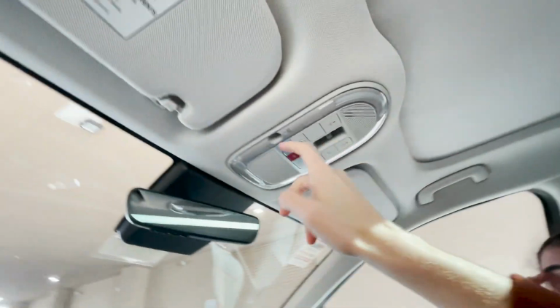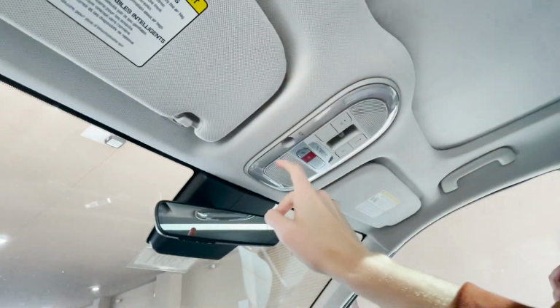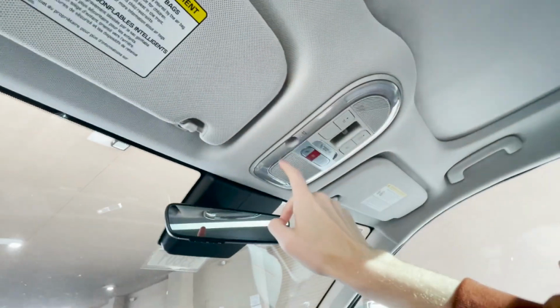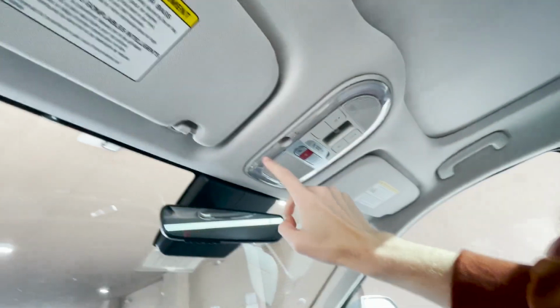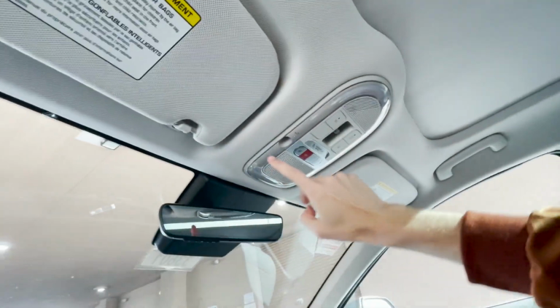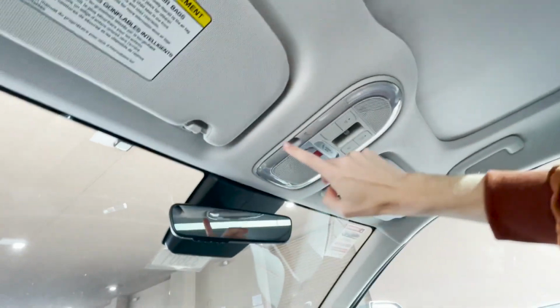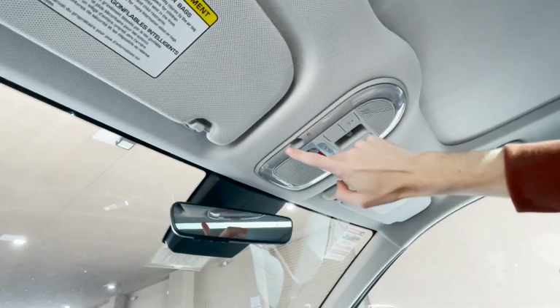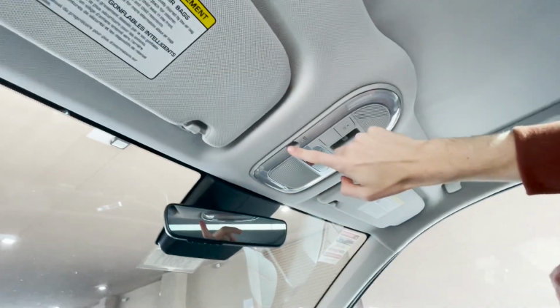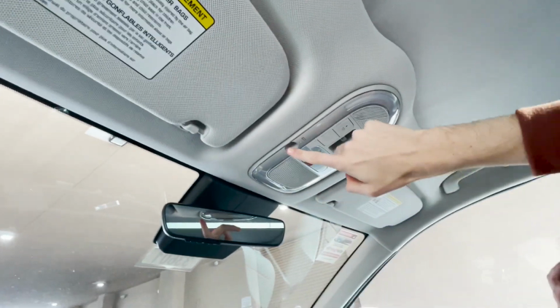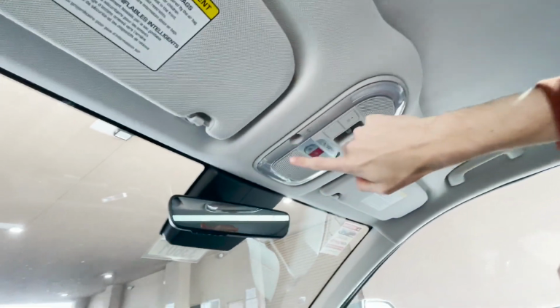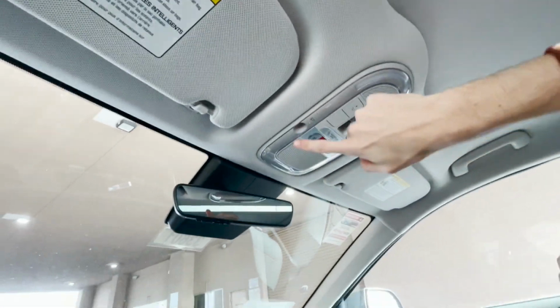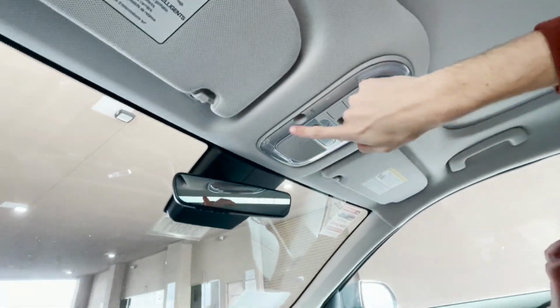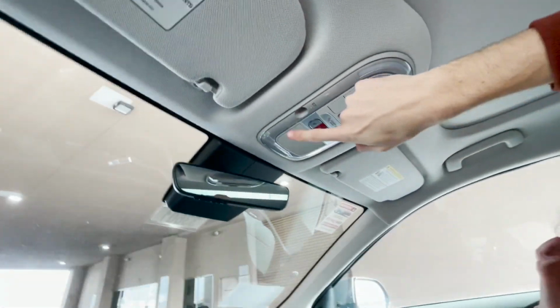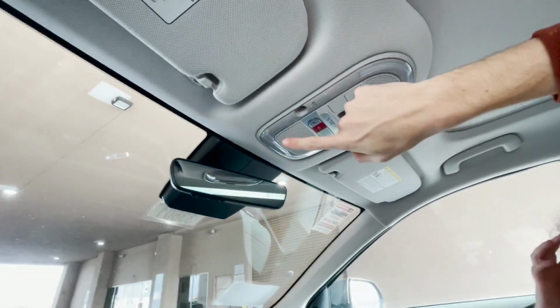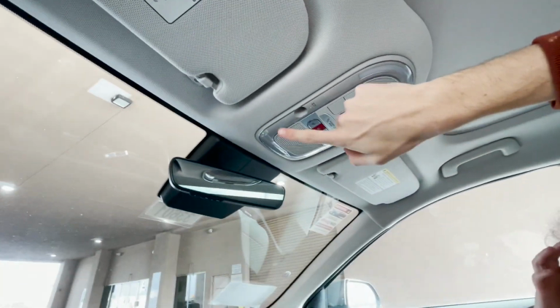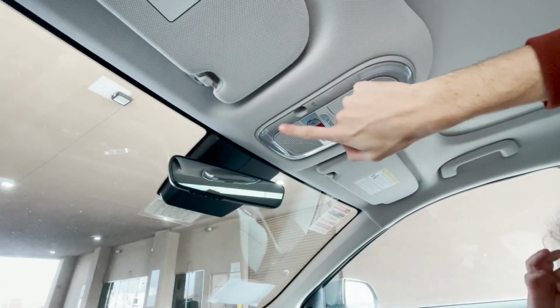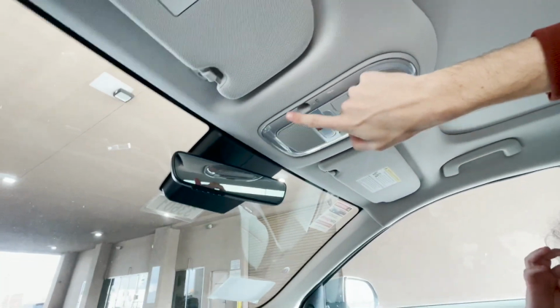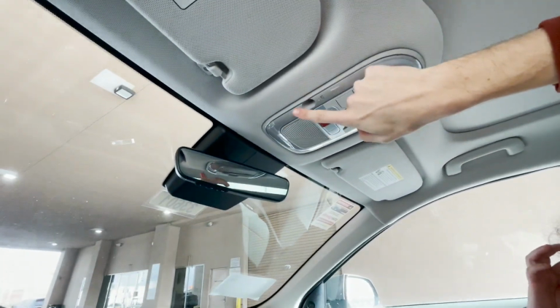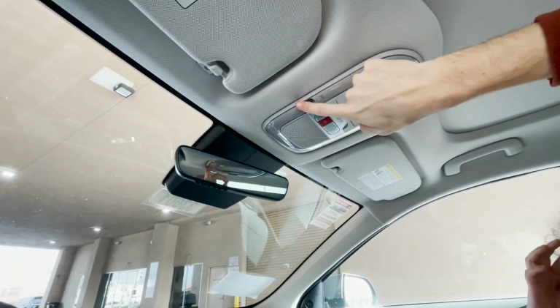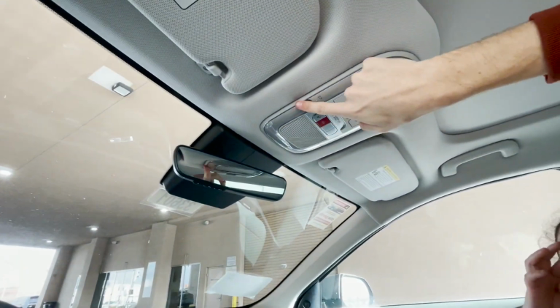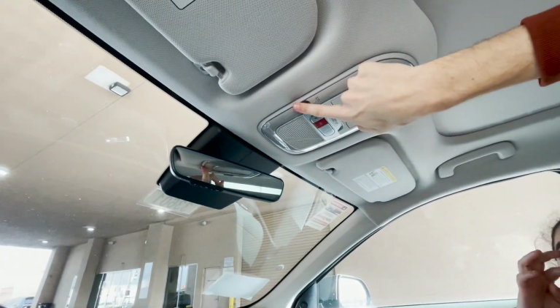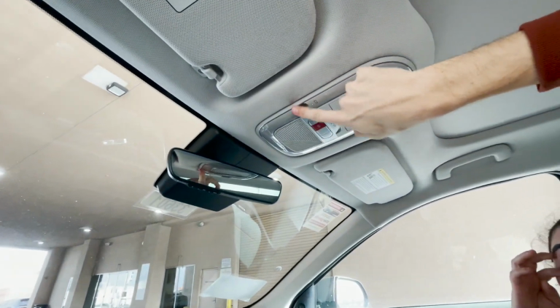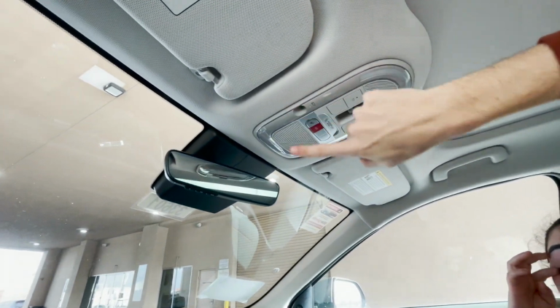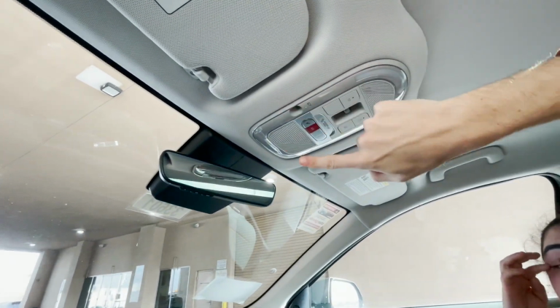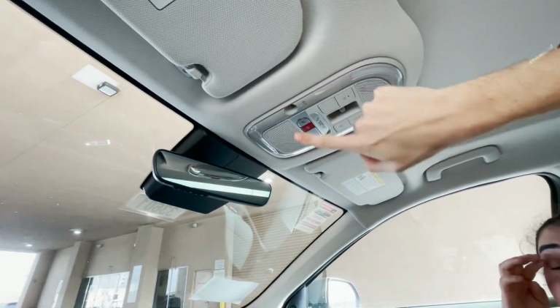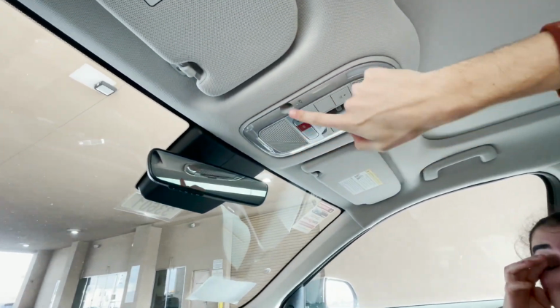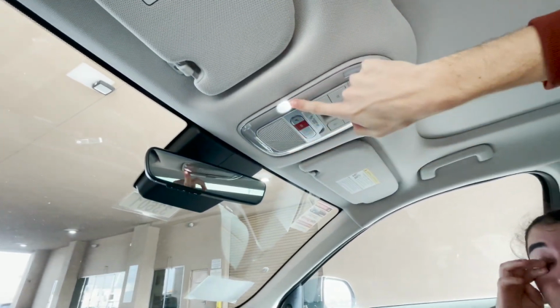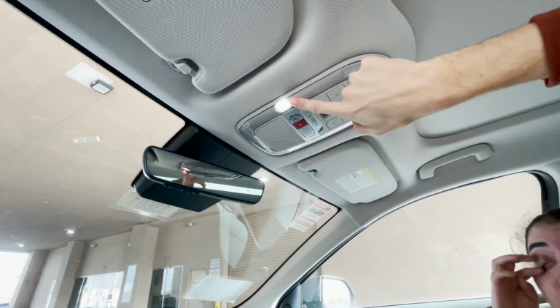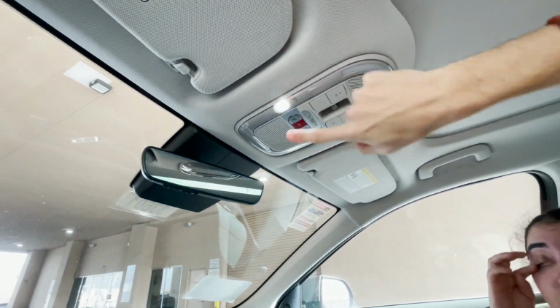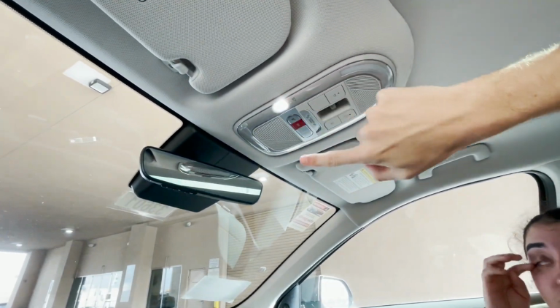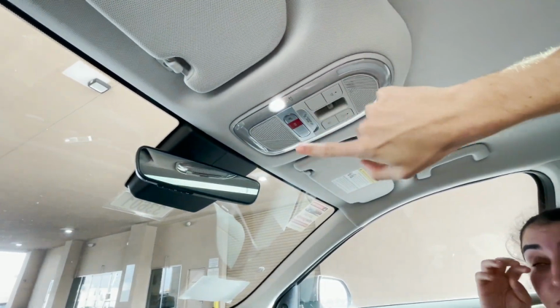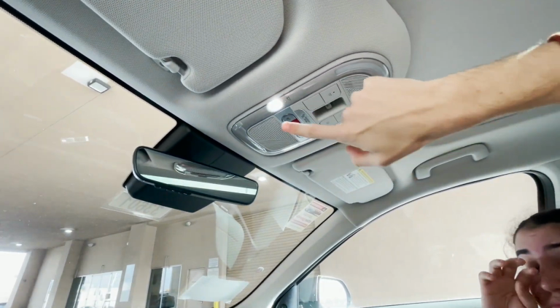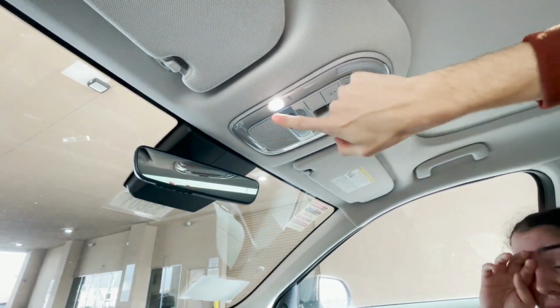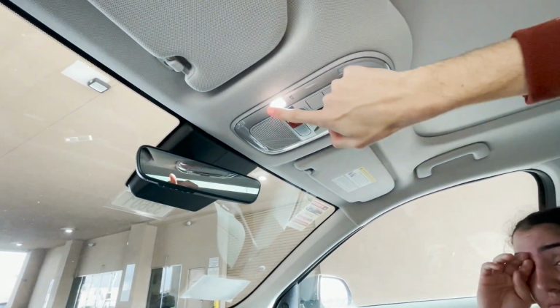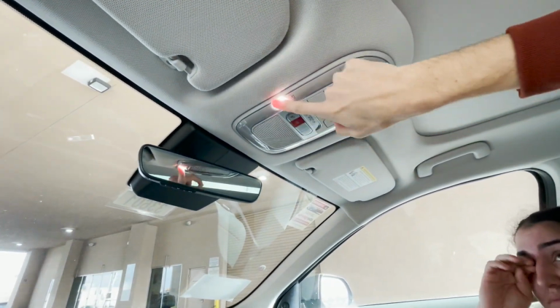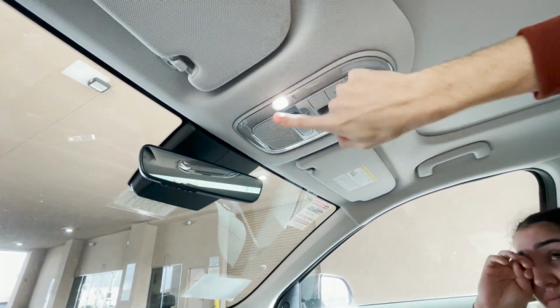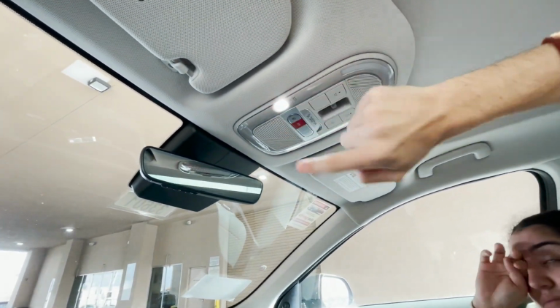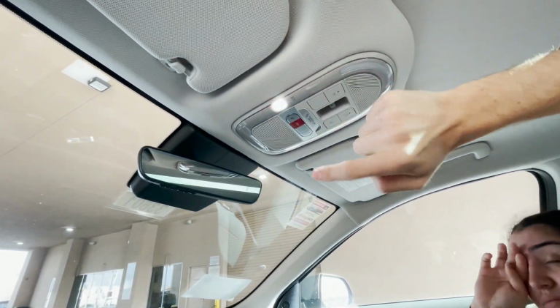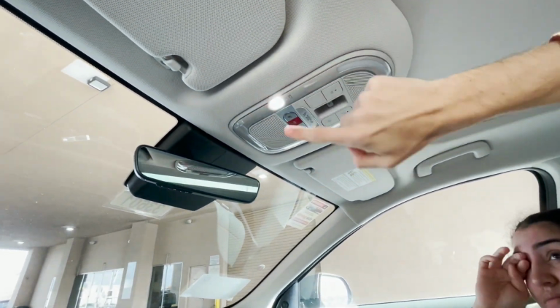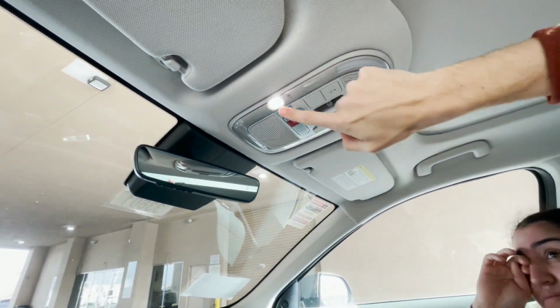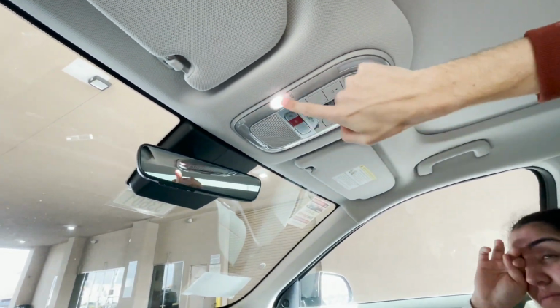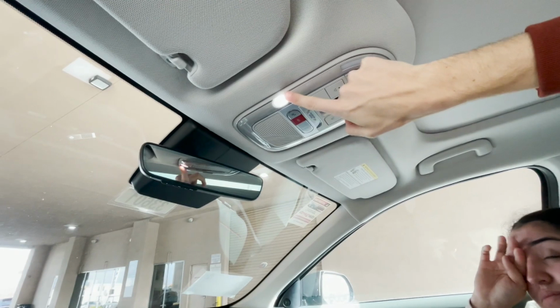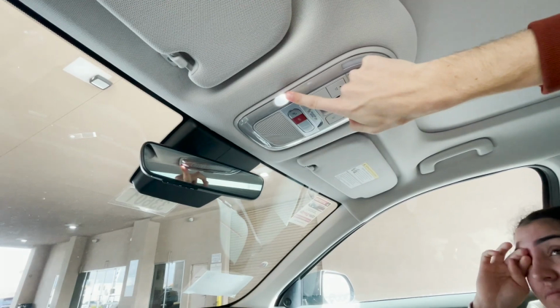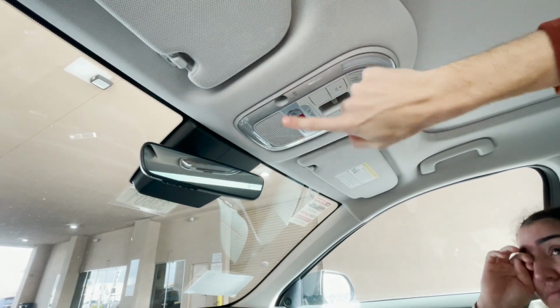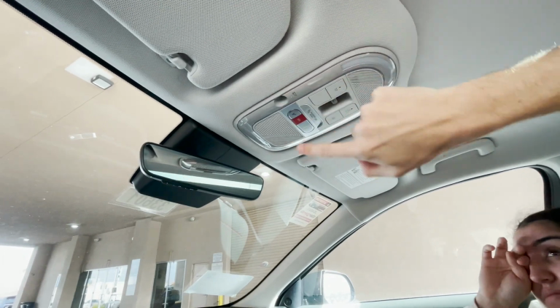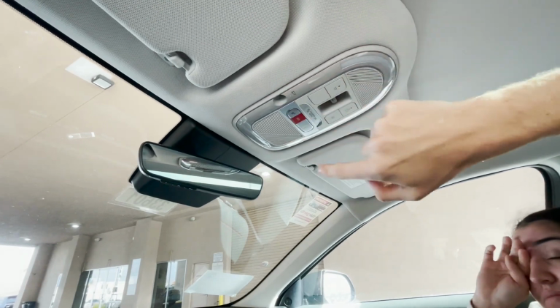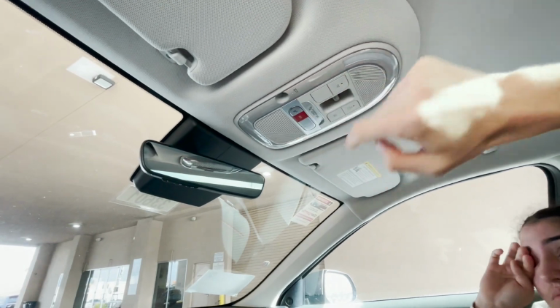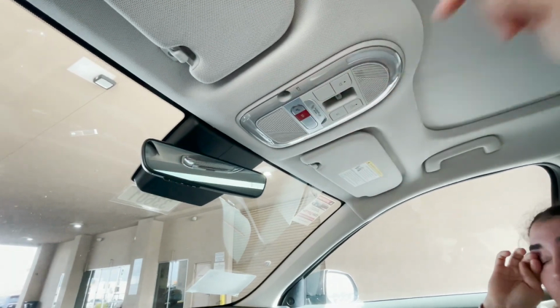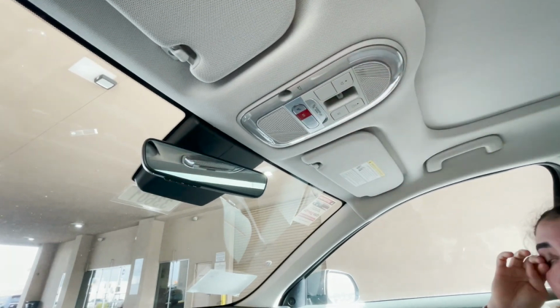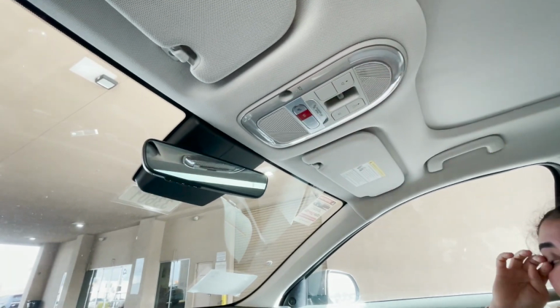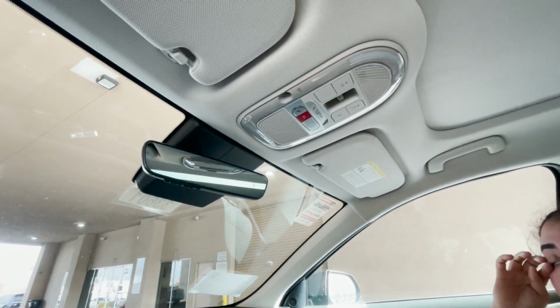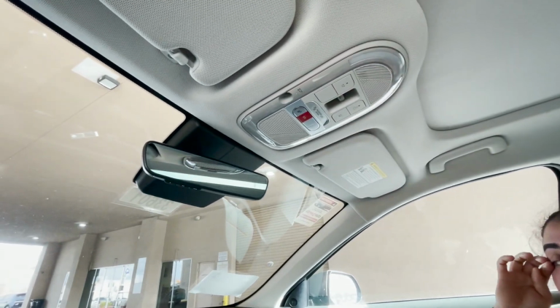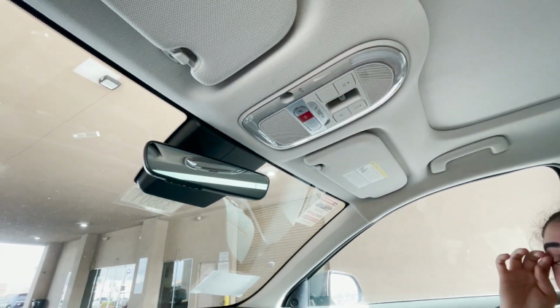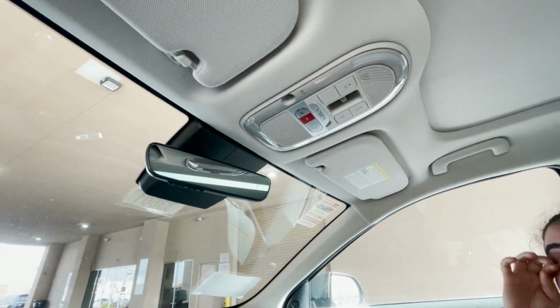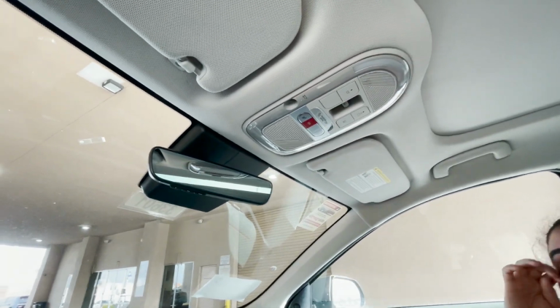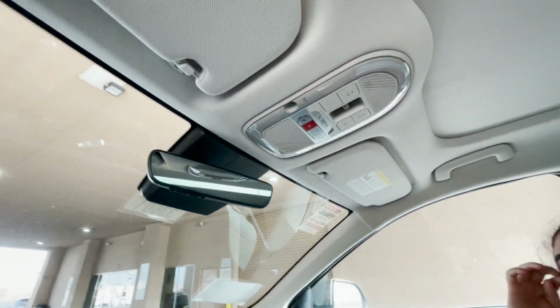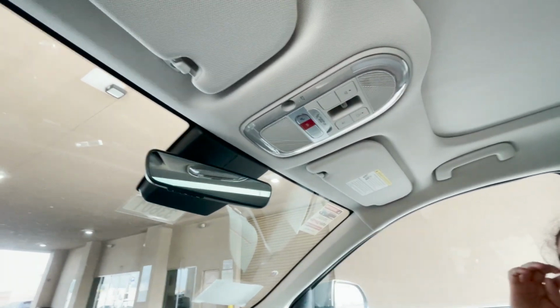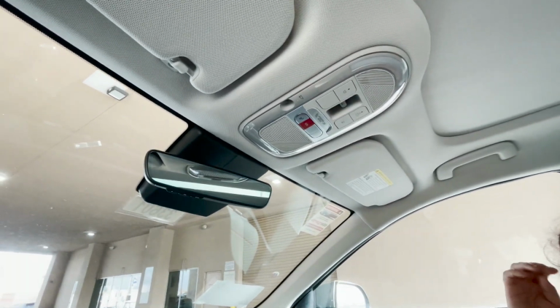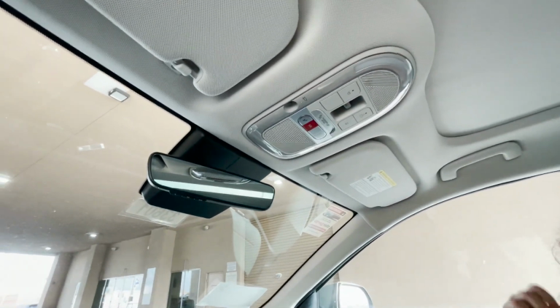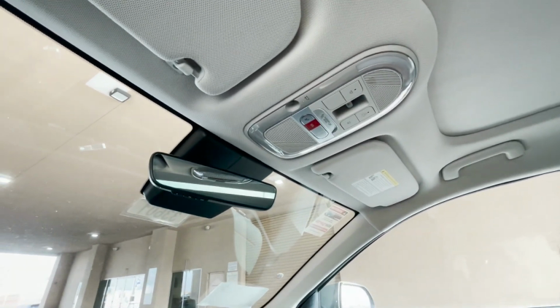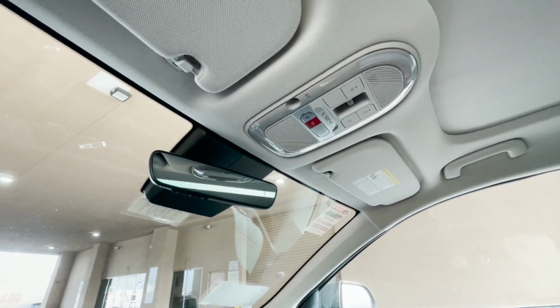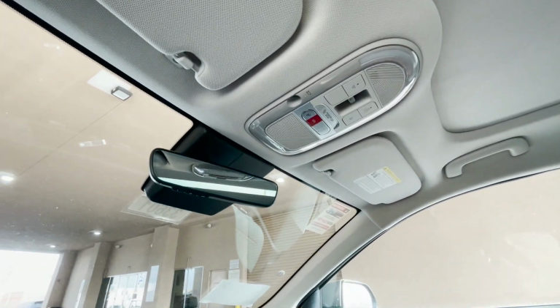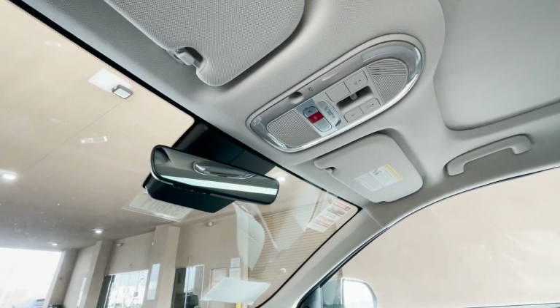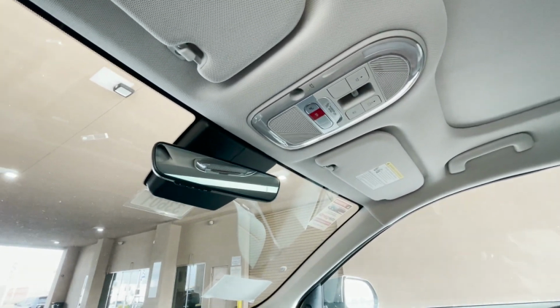The sunroof controls are touch sensitive, and LED interior lighting is standard on every model. Pretty futuristic vehicle.